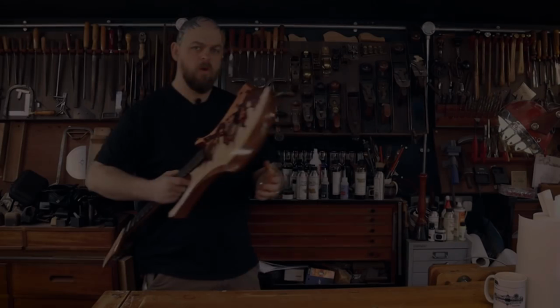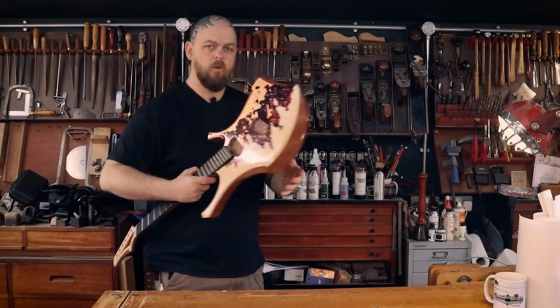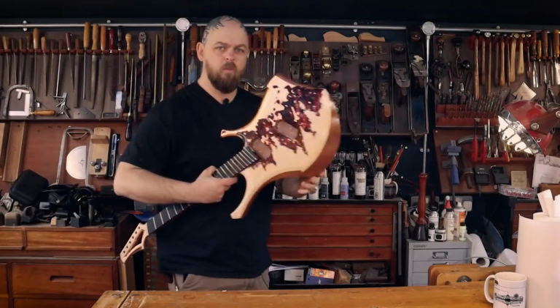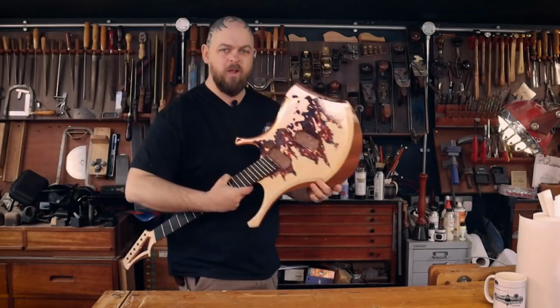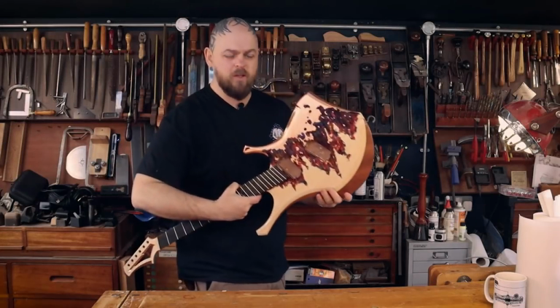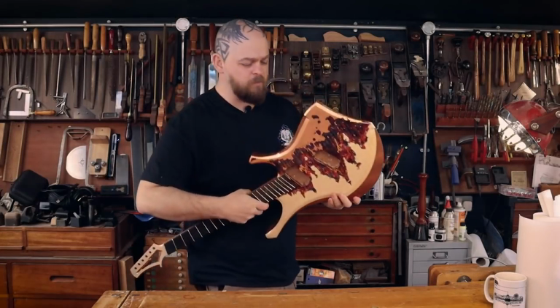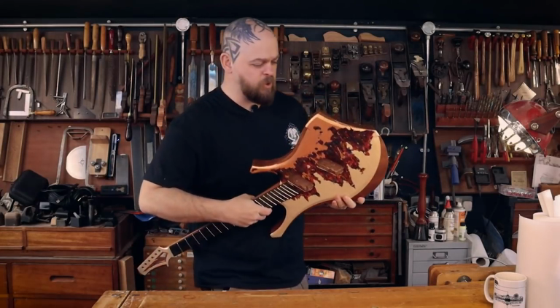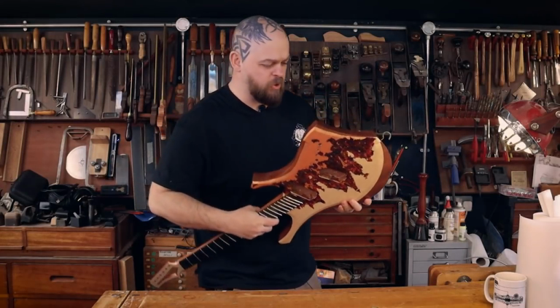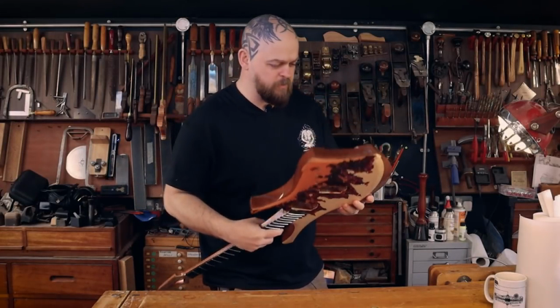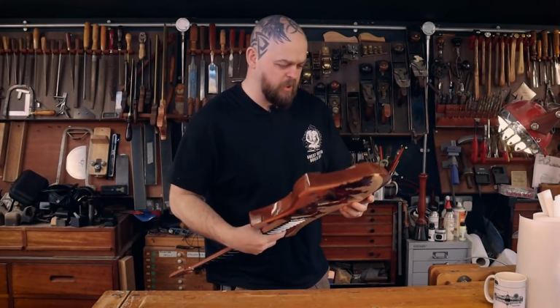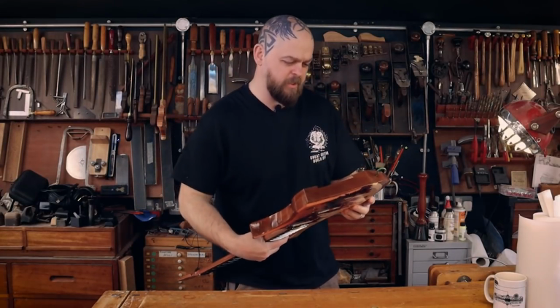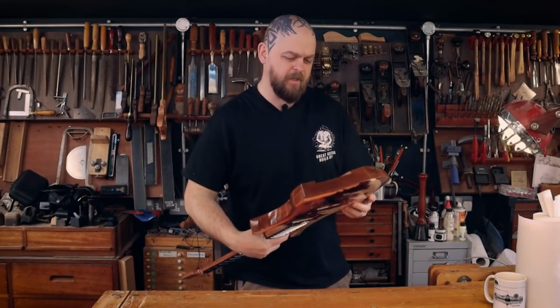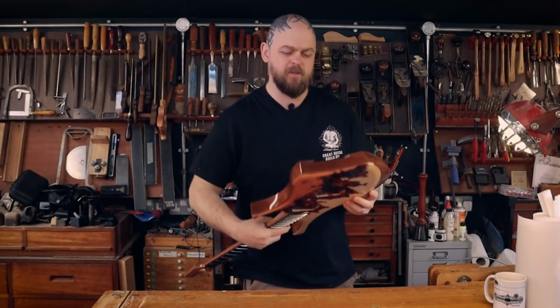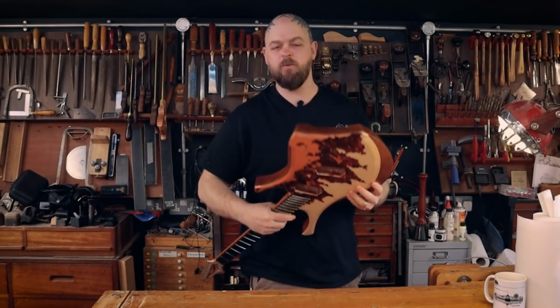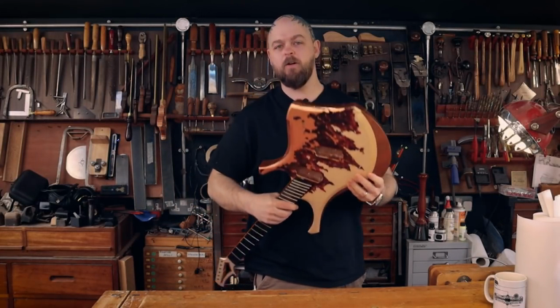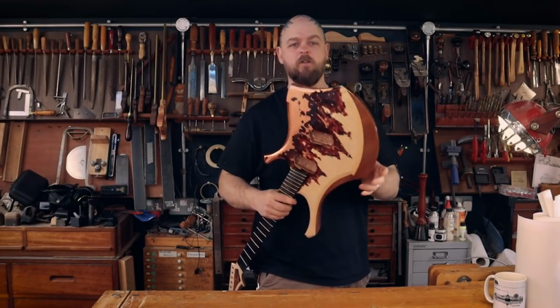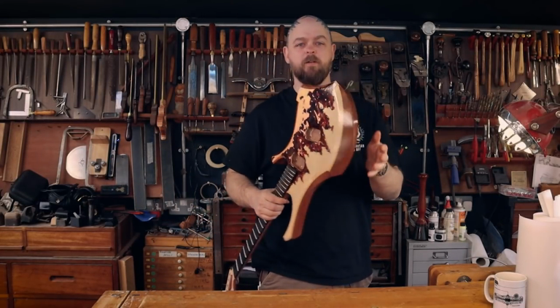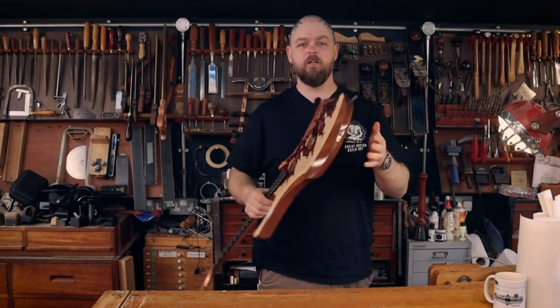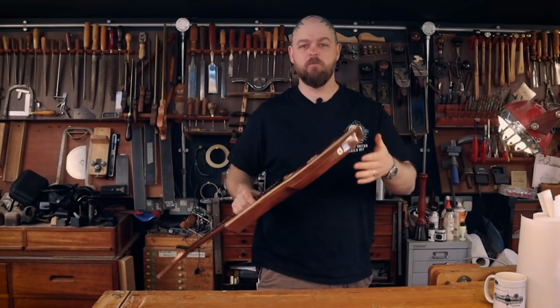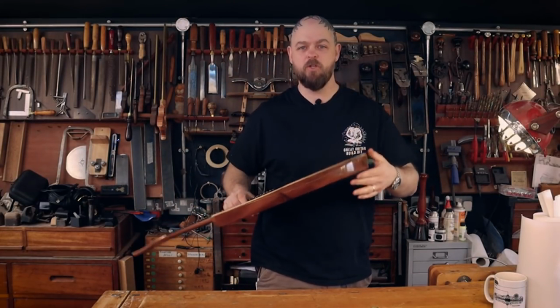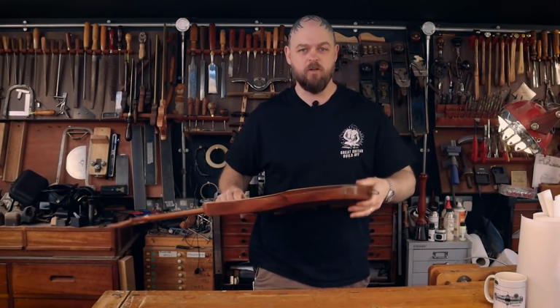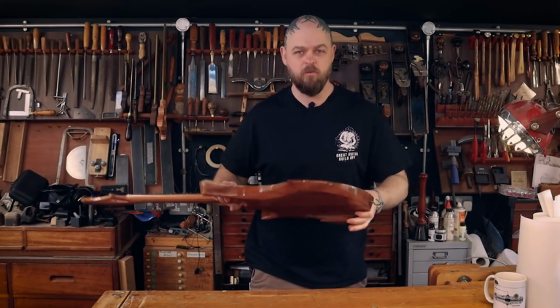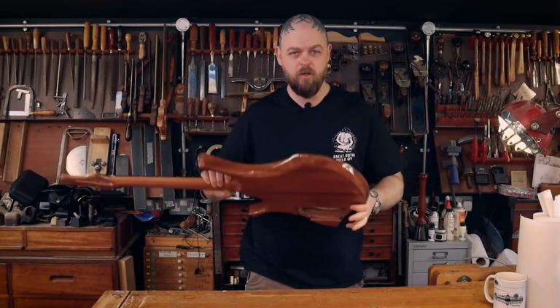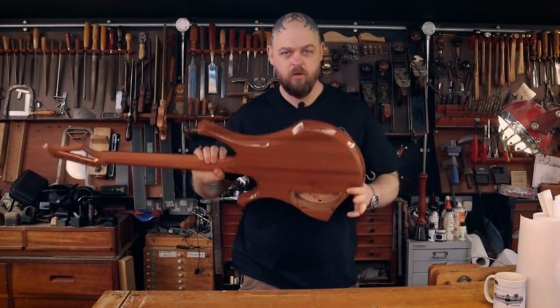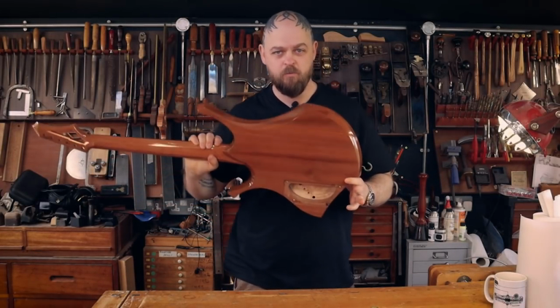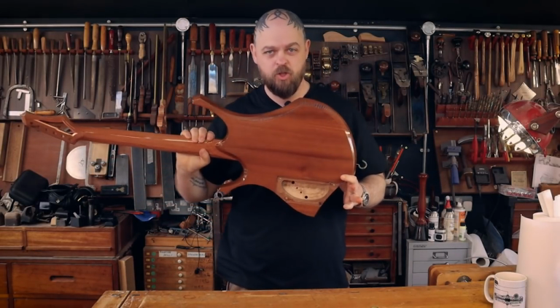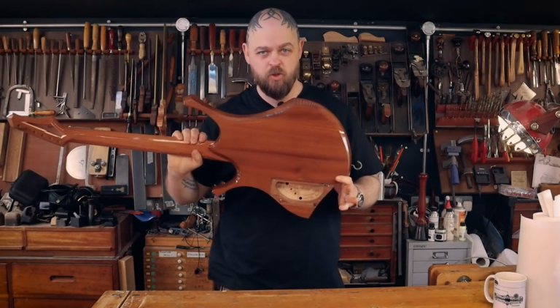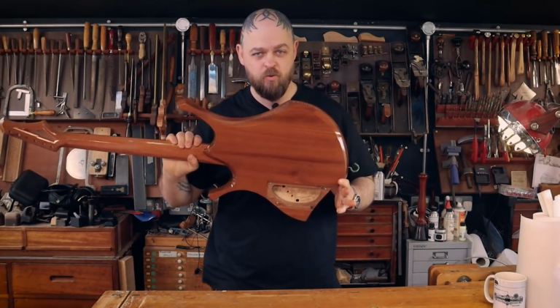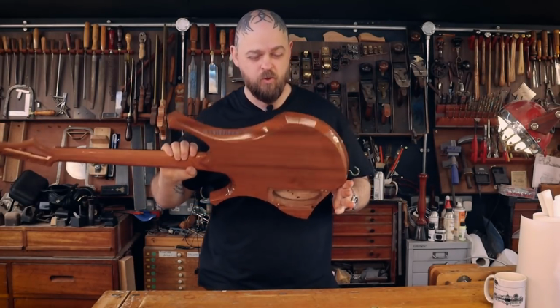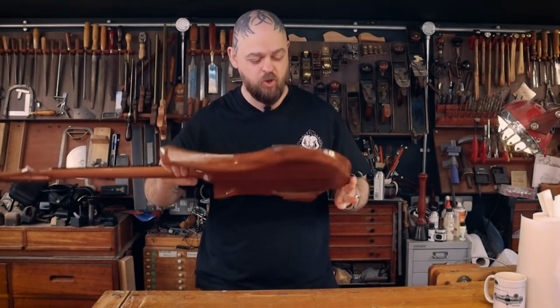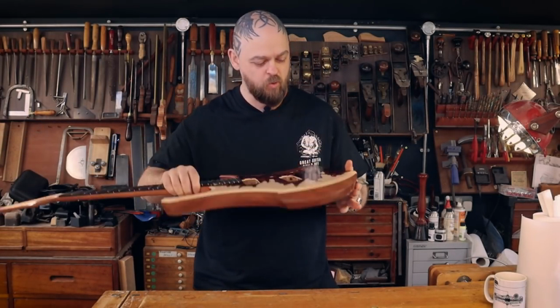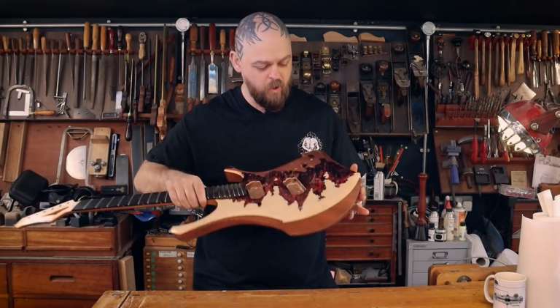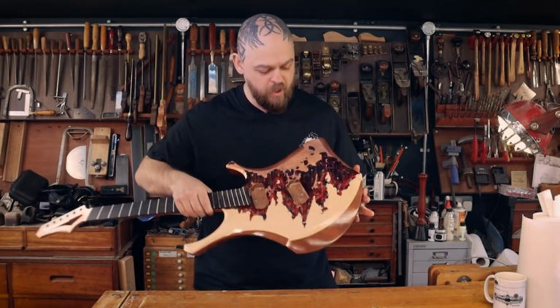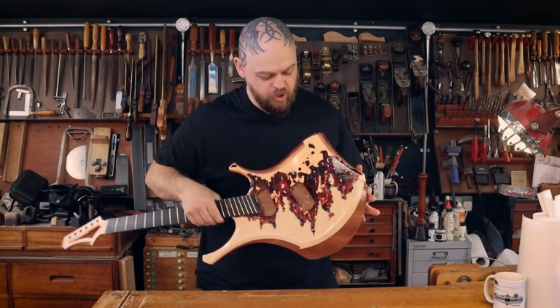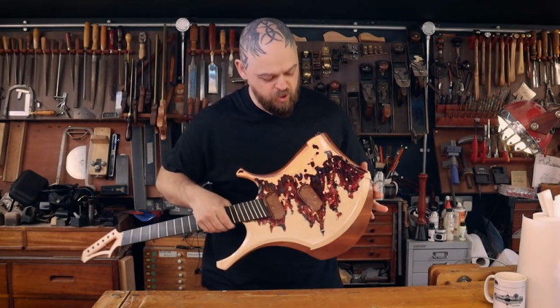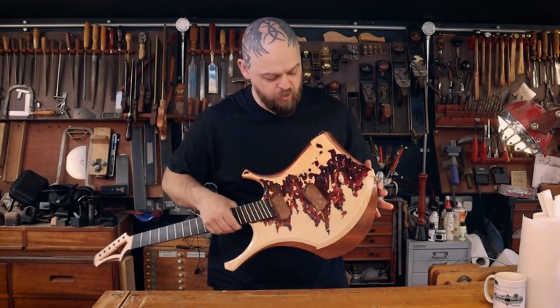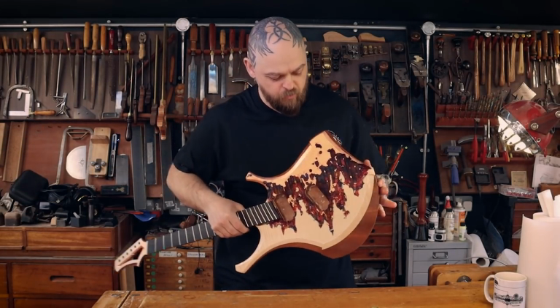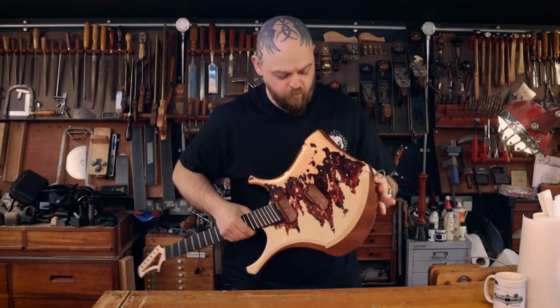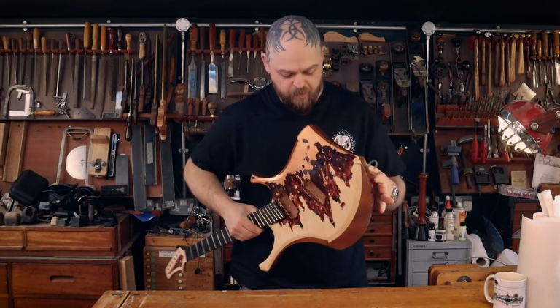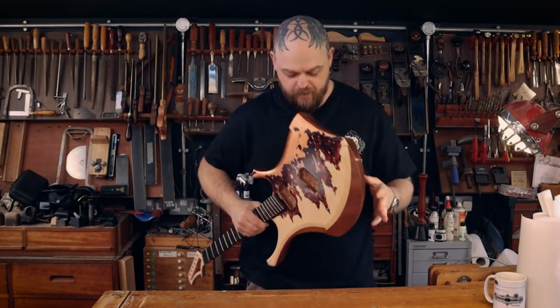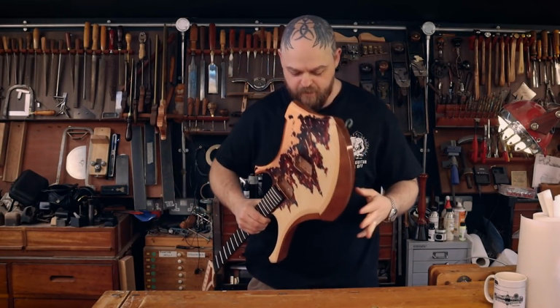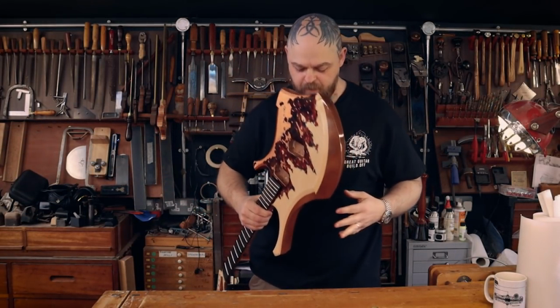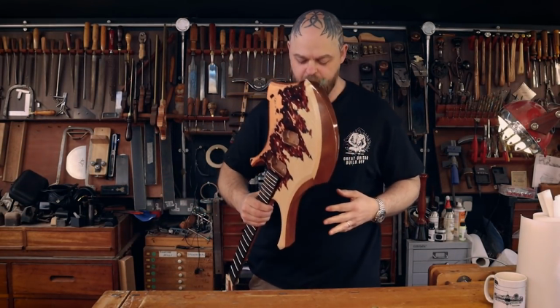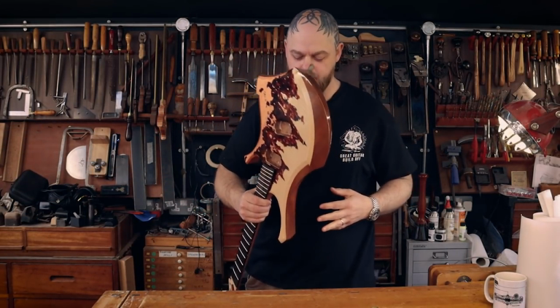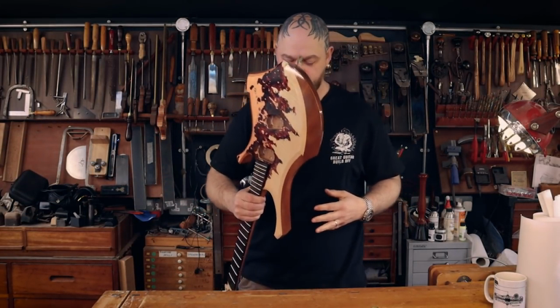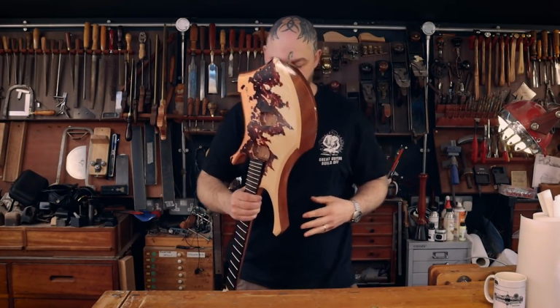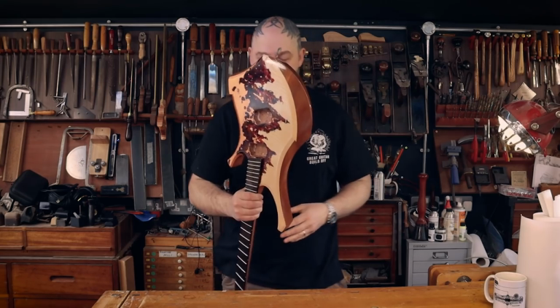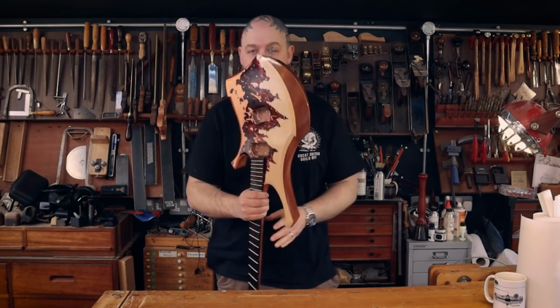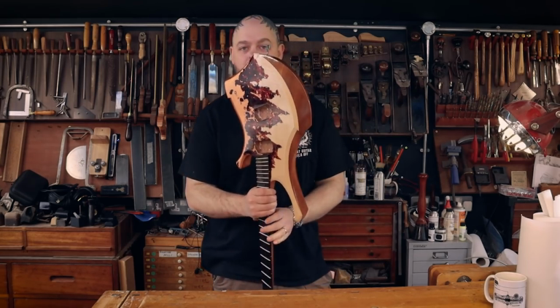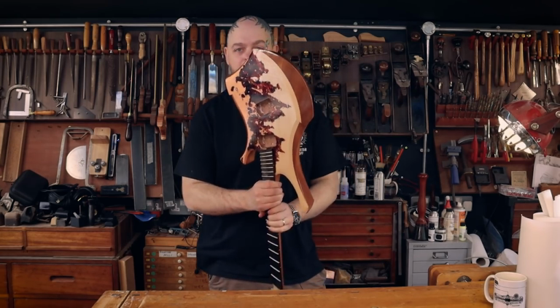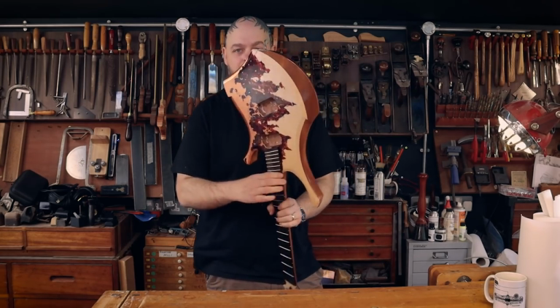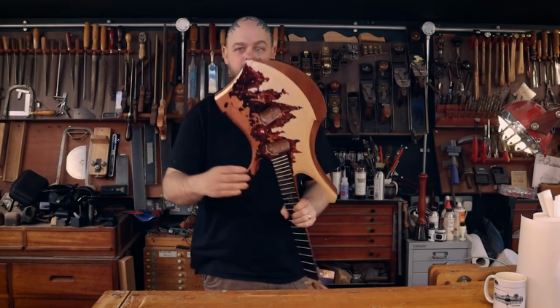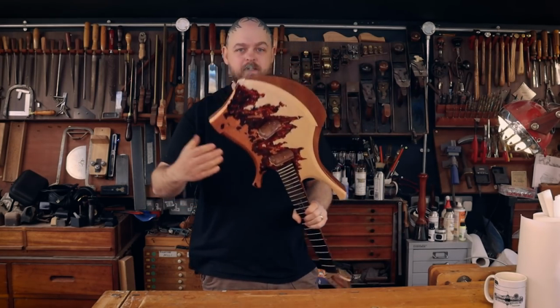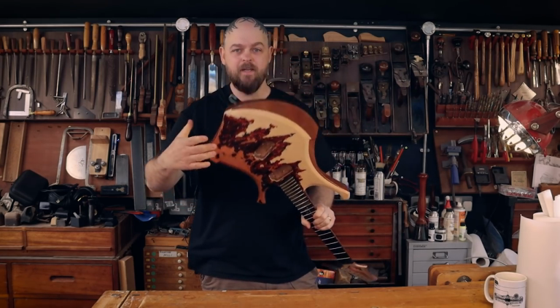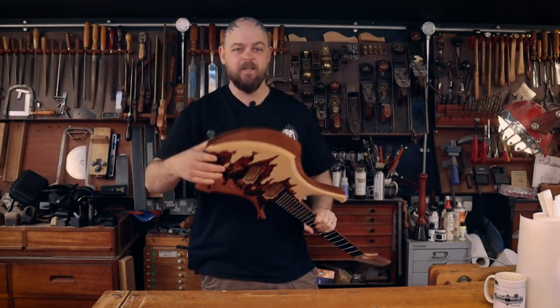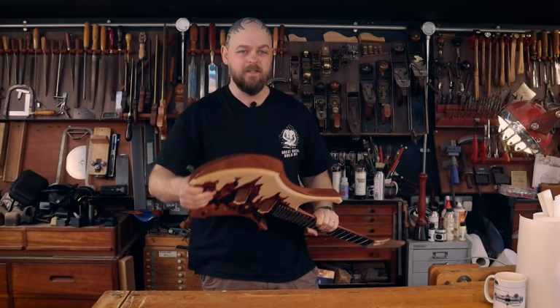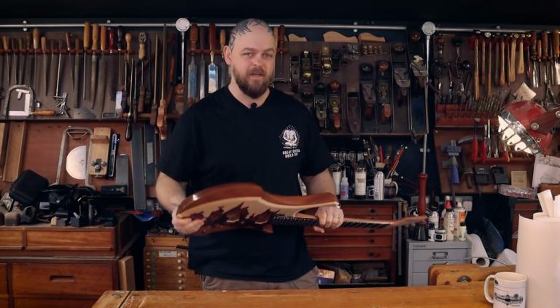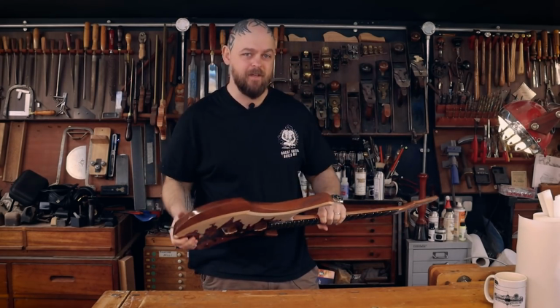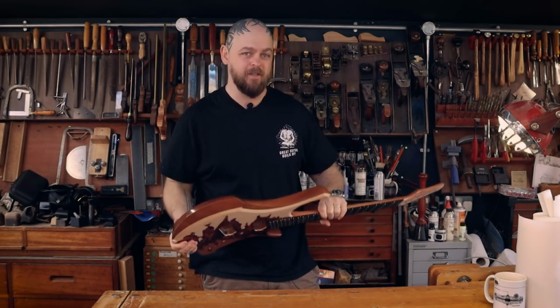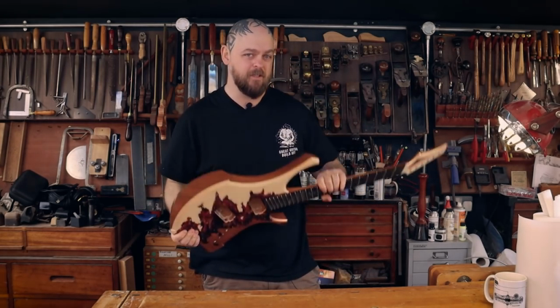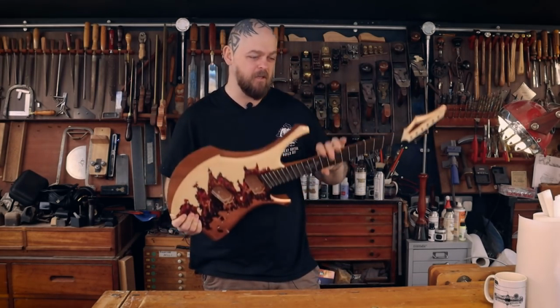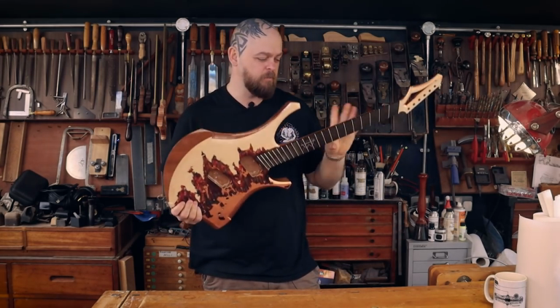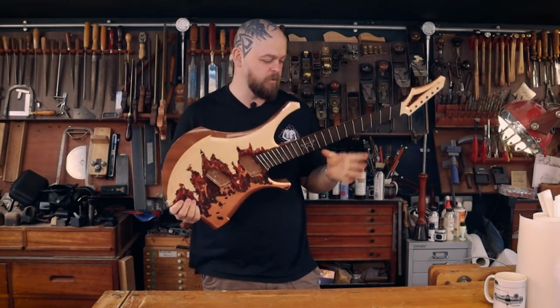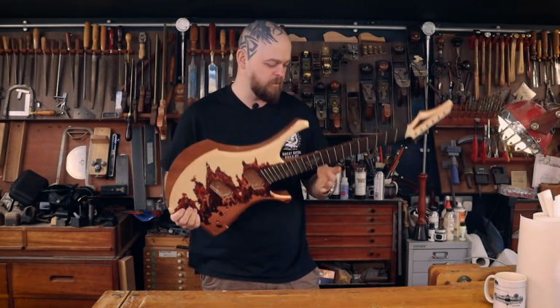Welcome to Crimson Guitars. Welcome to my home studio. Welcome to Shred 2. This is a guitar build.